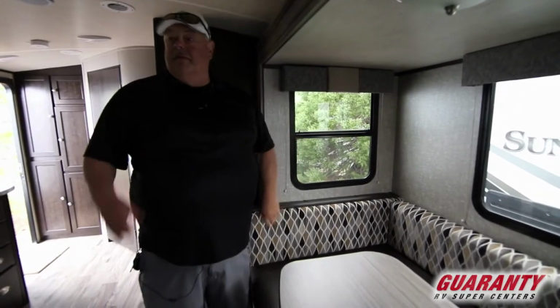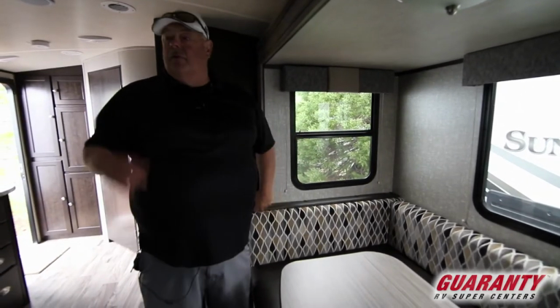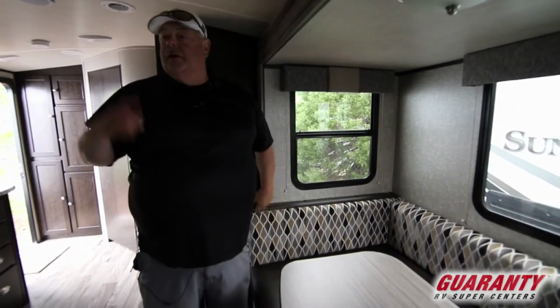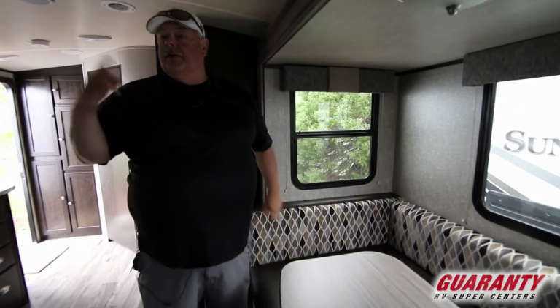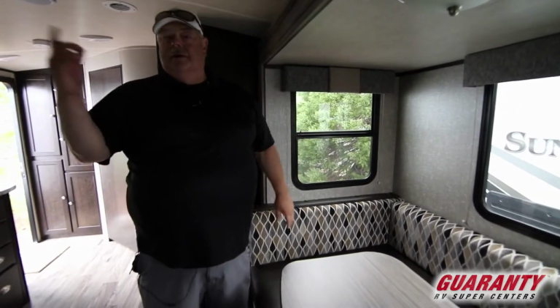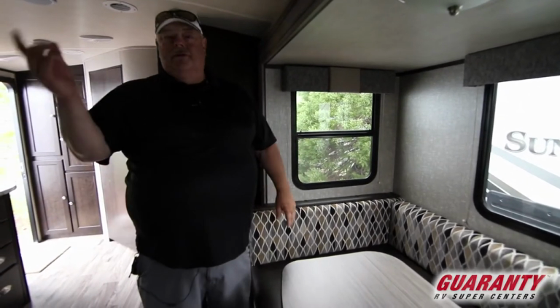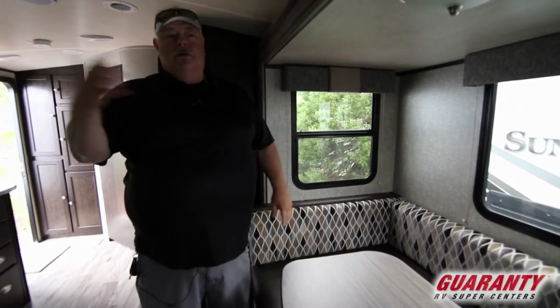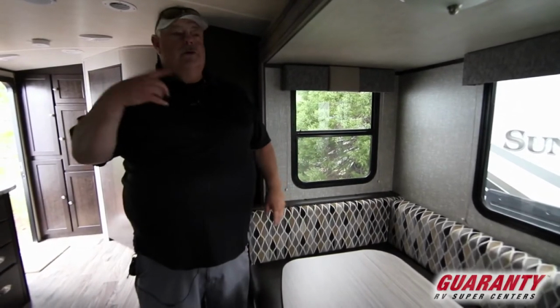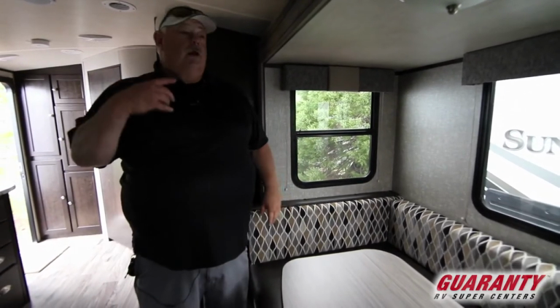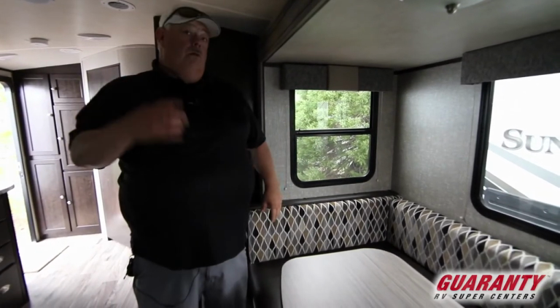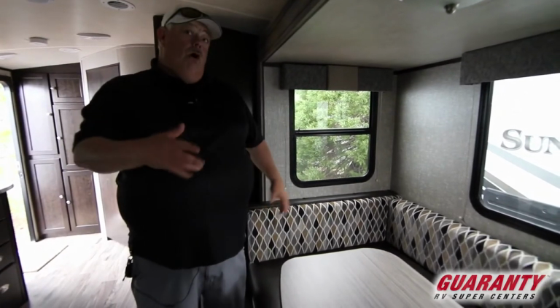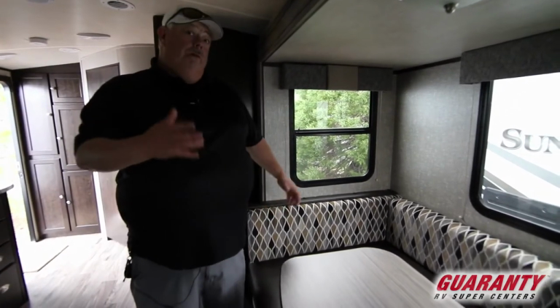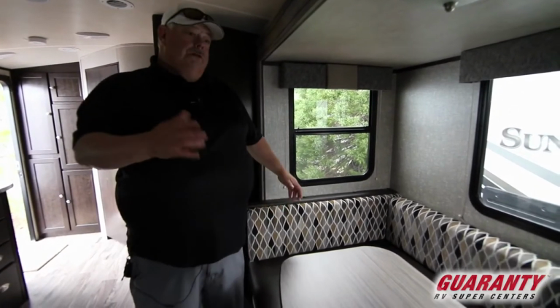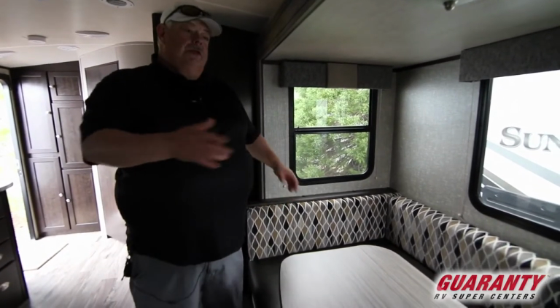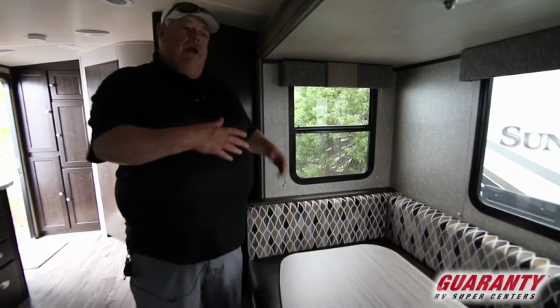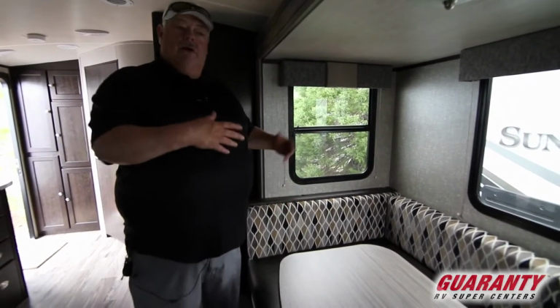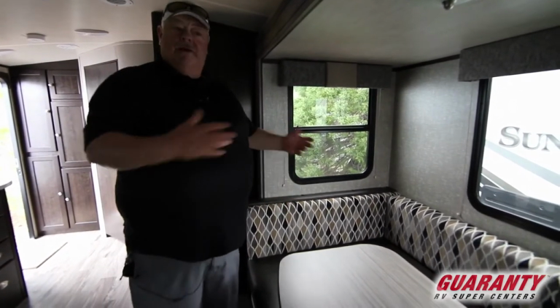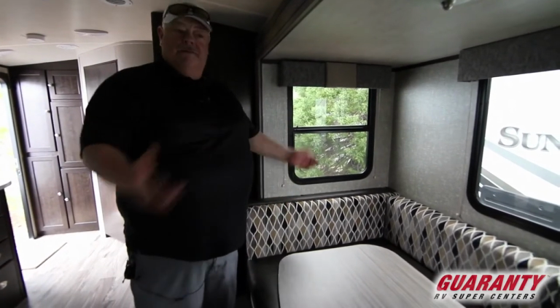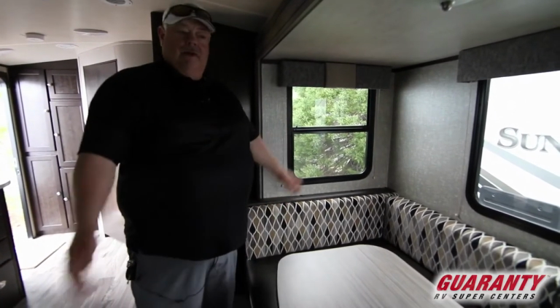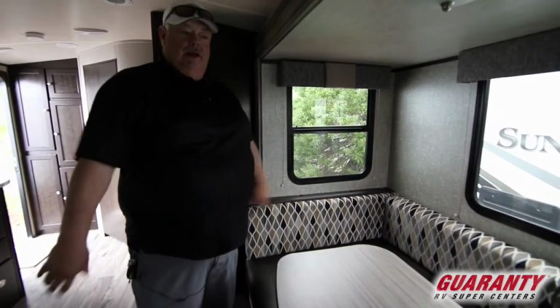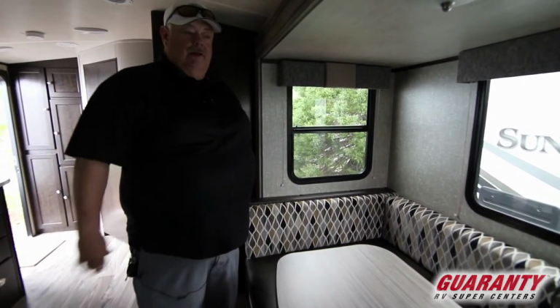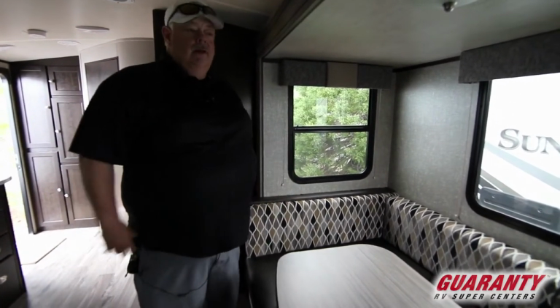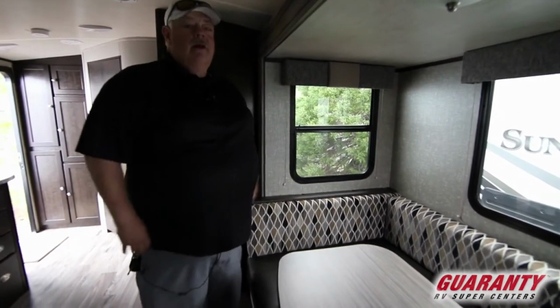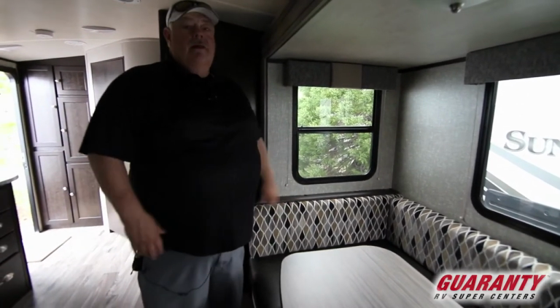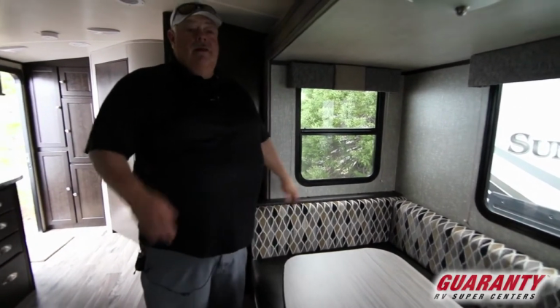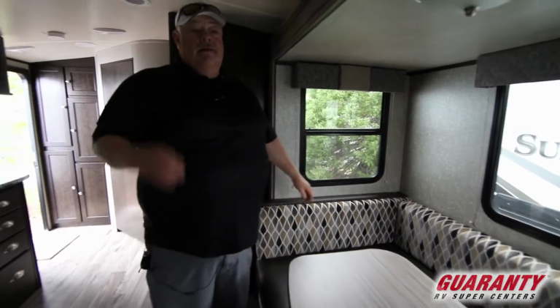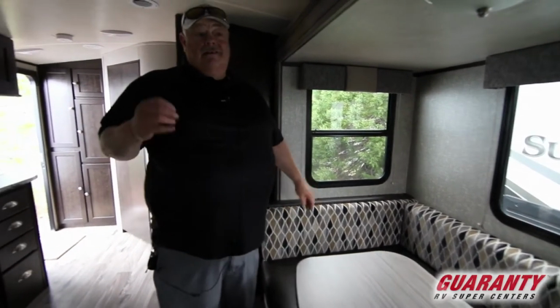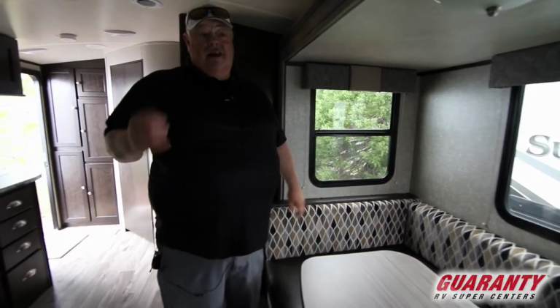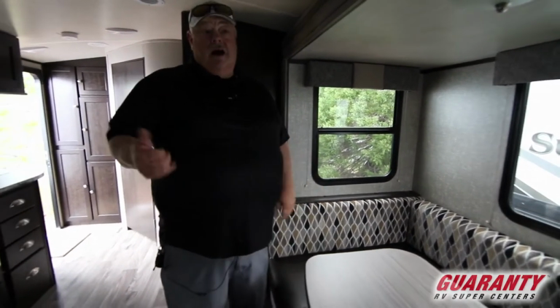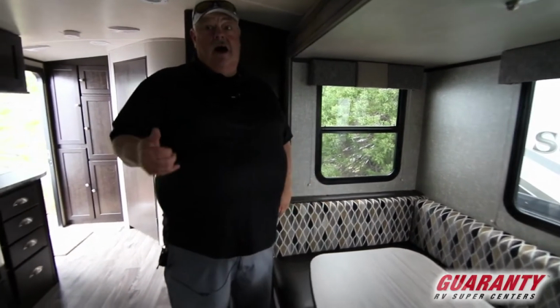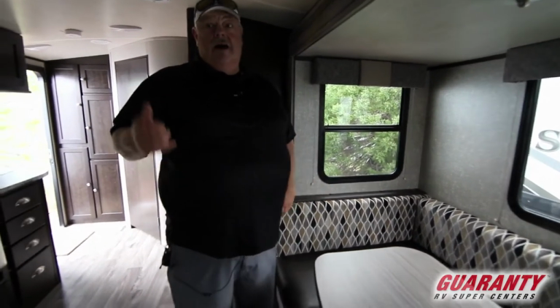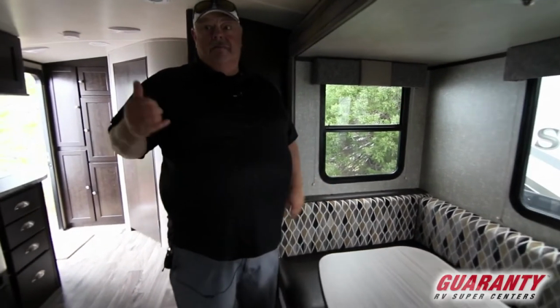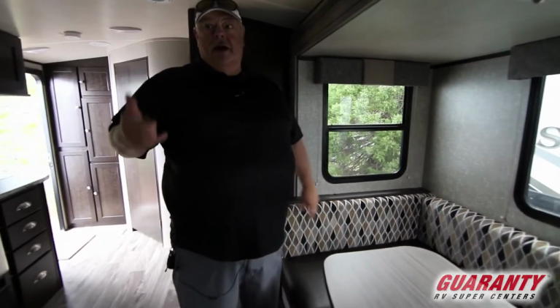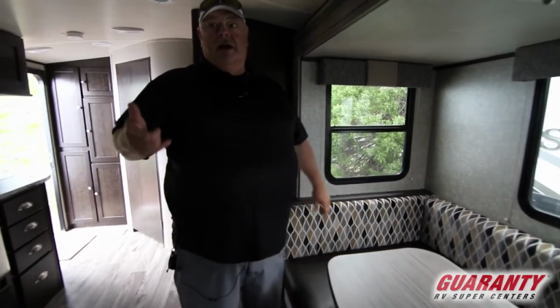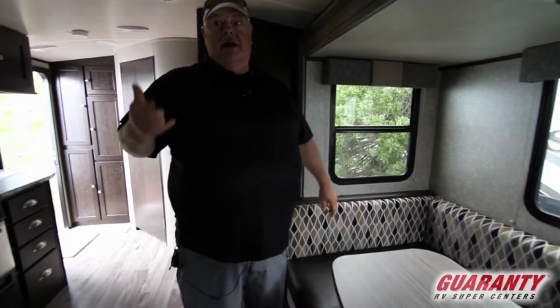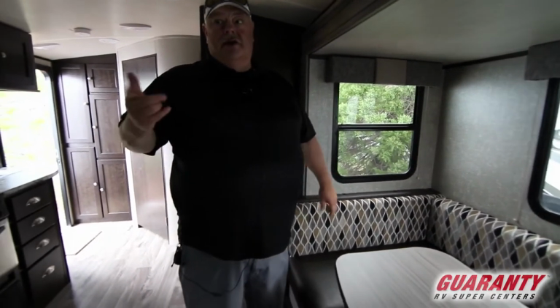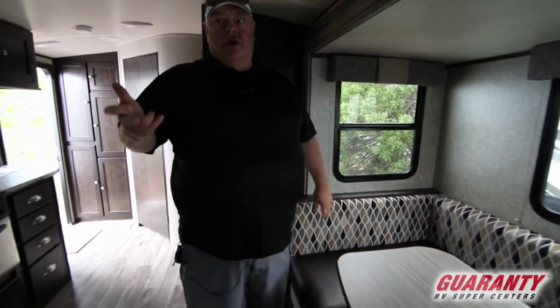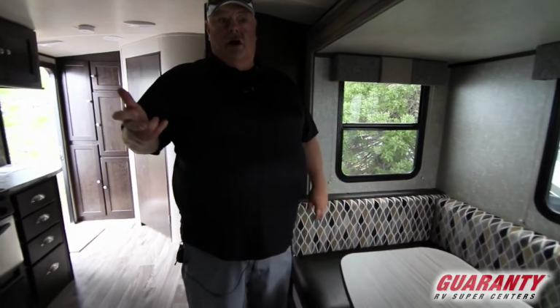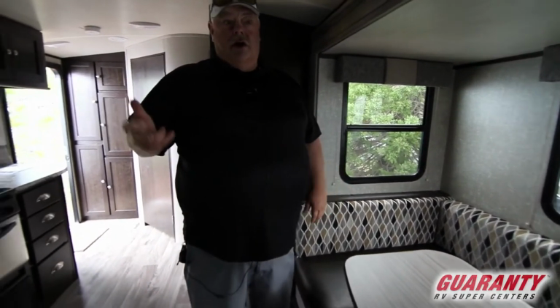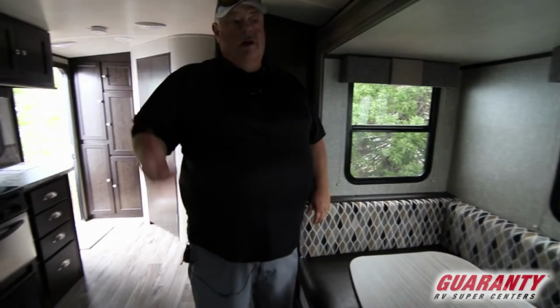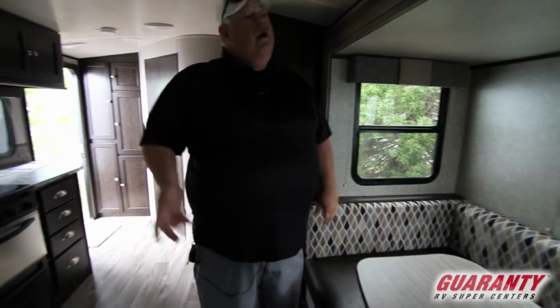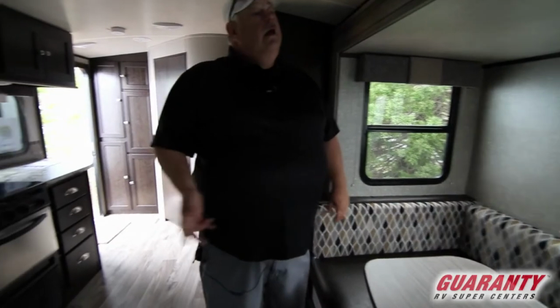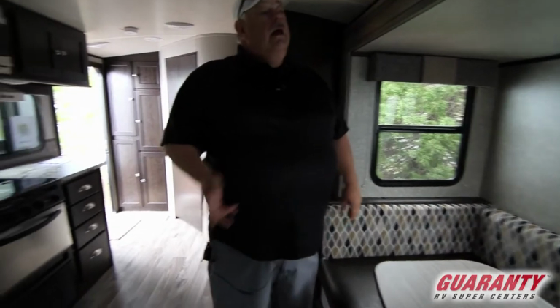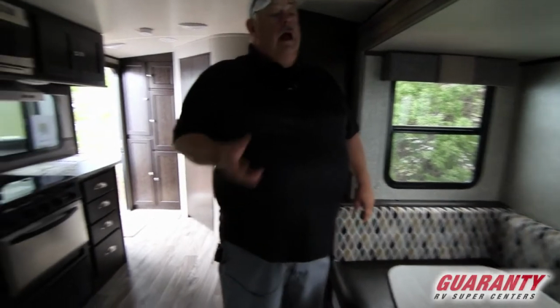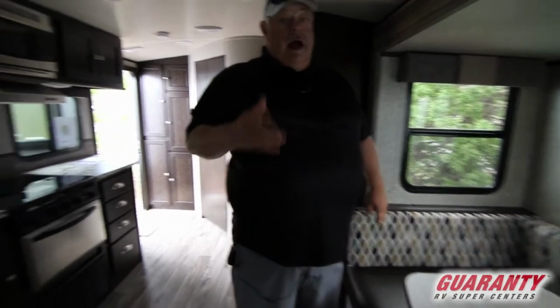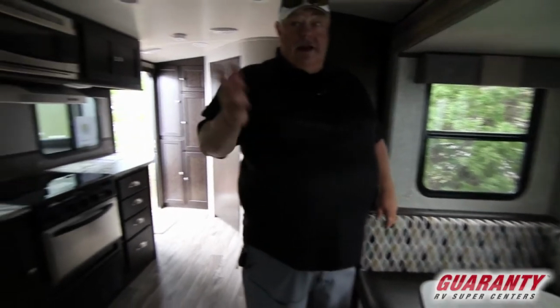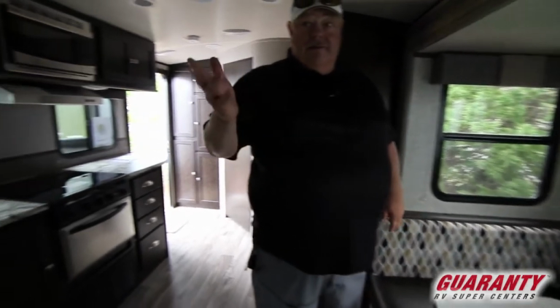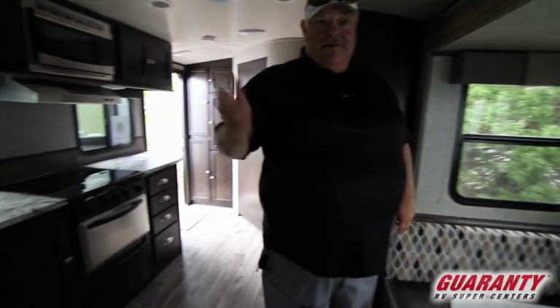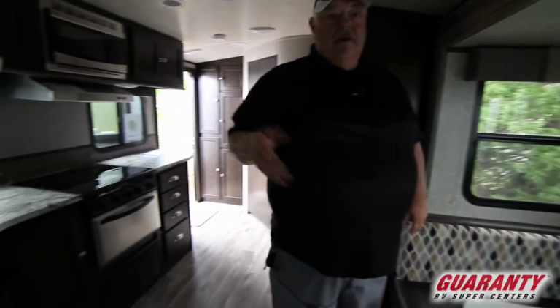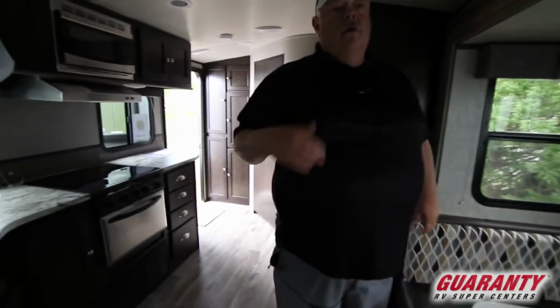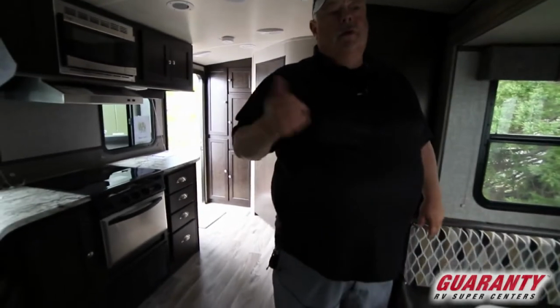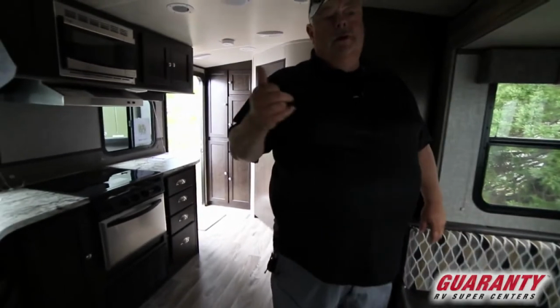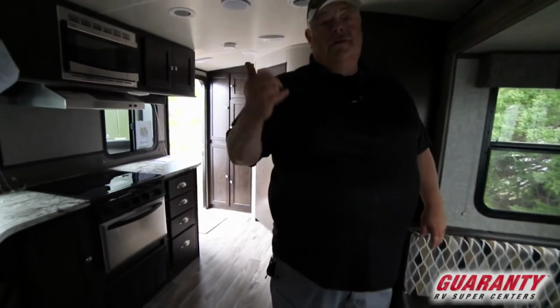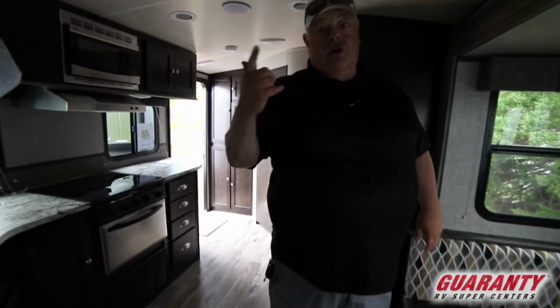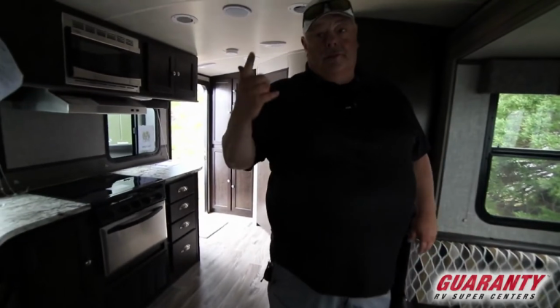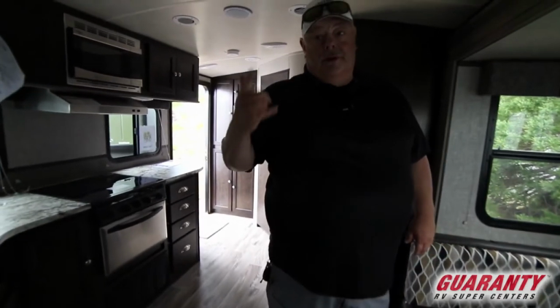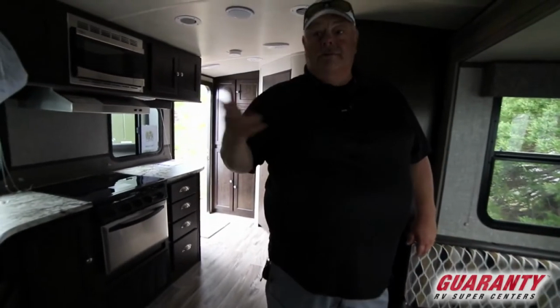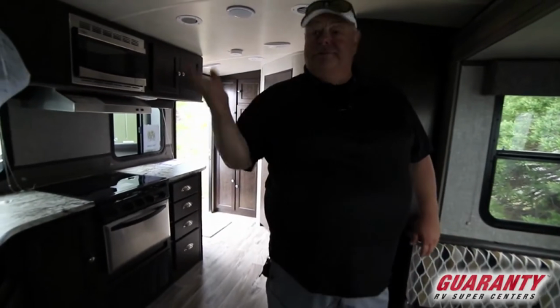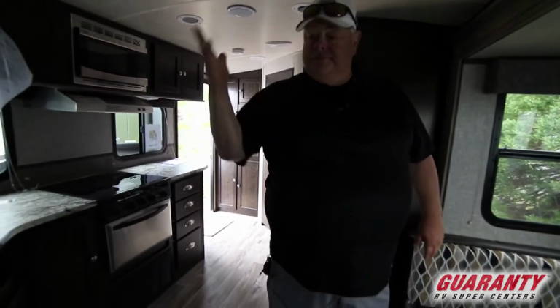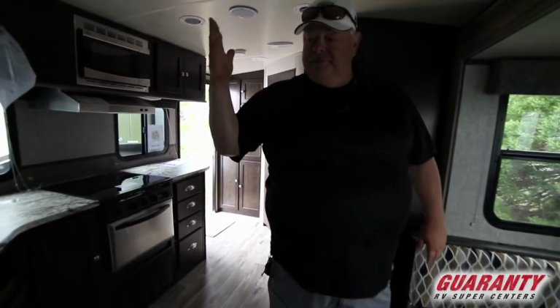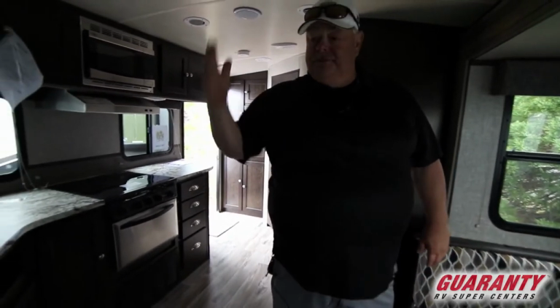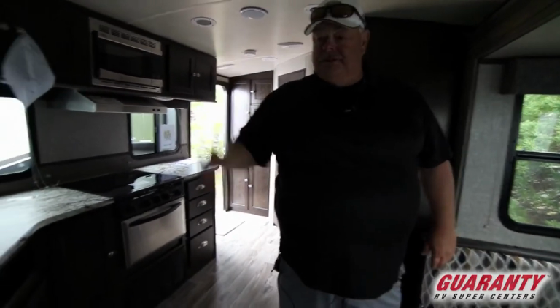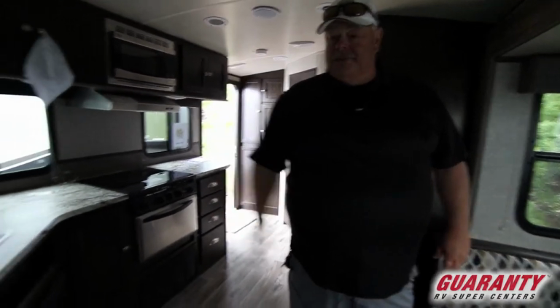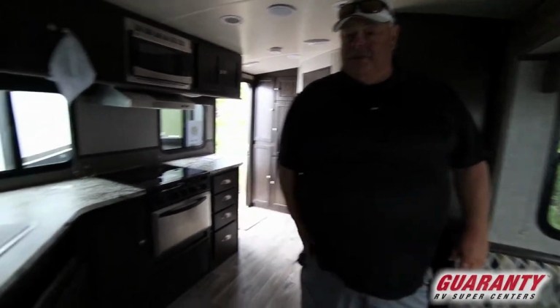Every window in this whole trailer will open so you can cross ventilate. These things can get hot, muggy, and dark. How do you fix it? Windows that open. Simple.